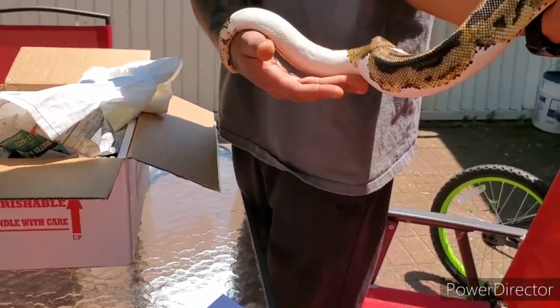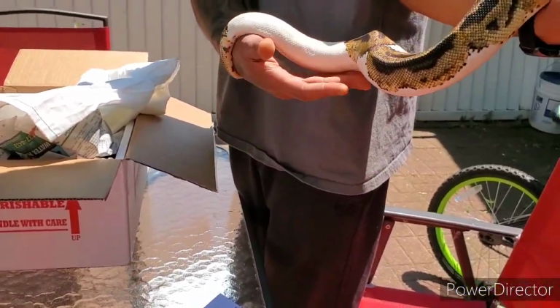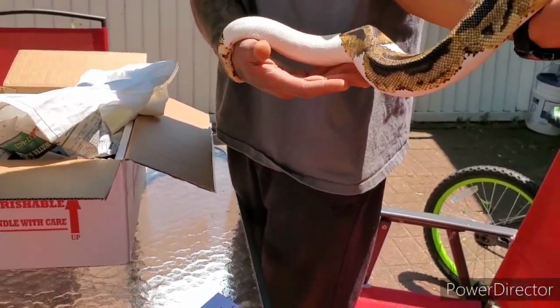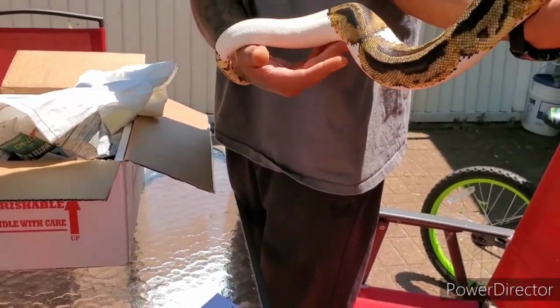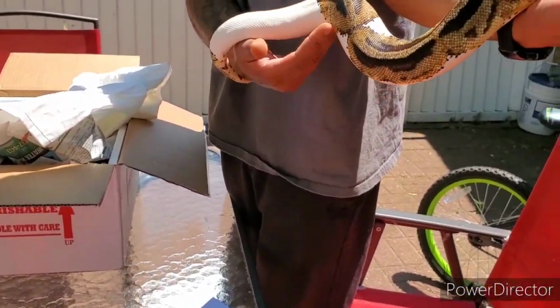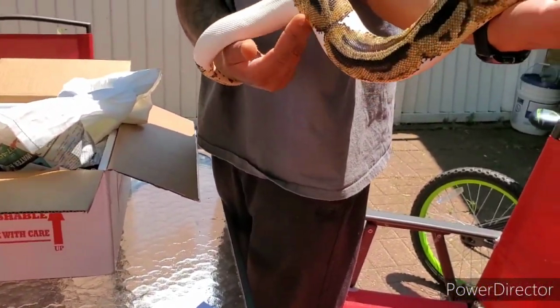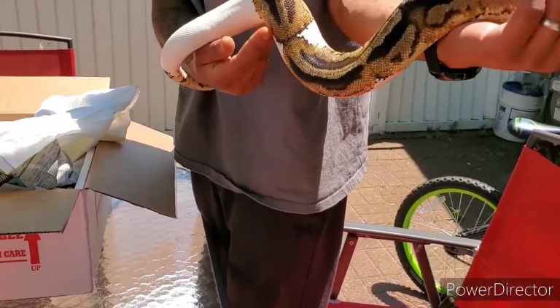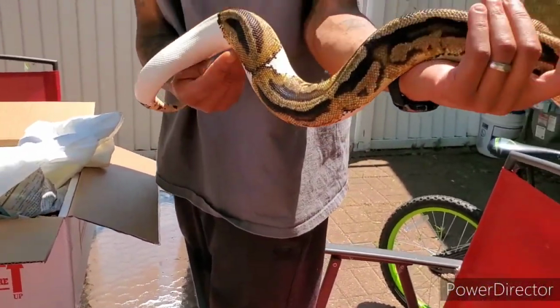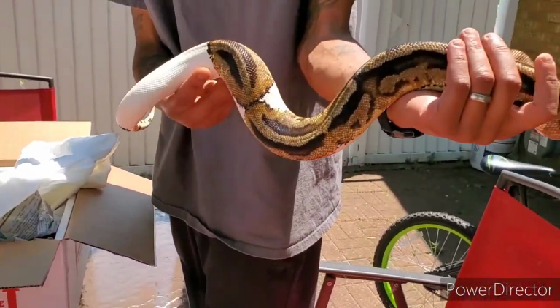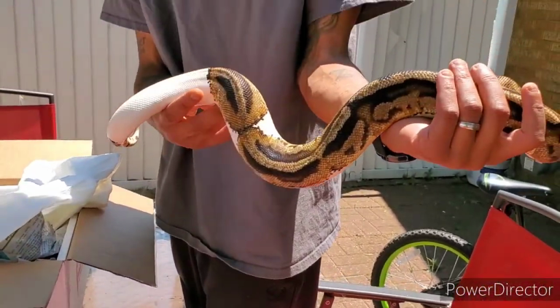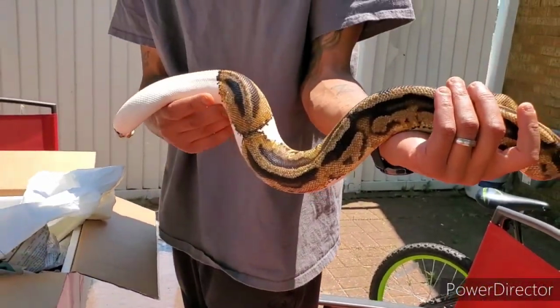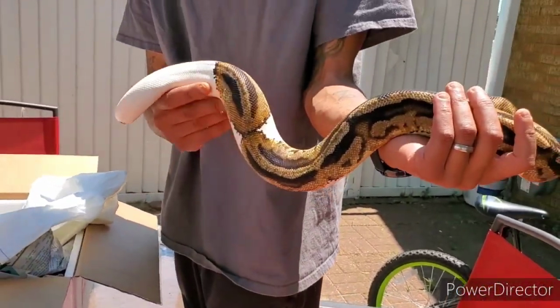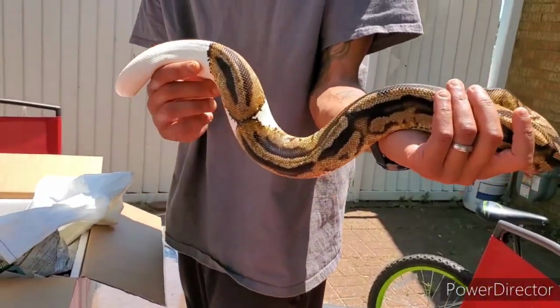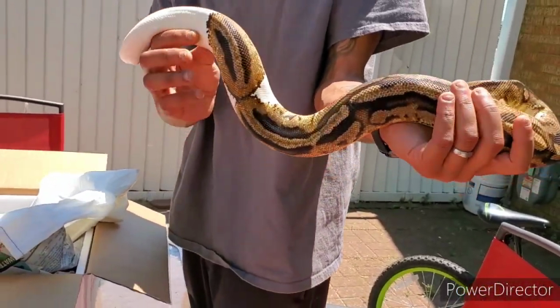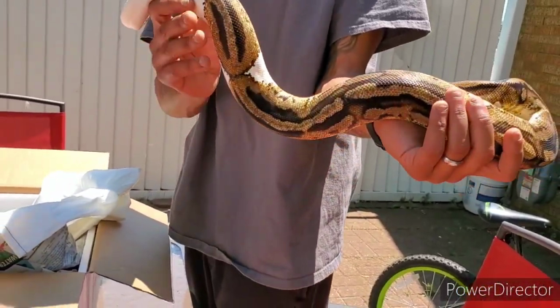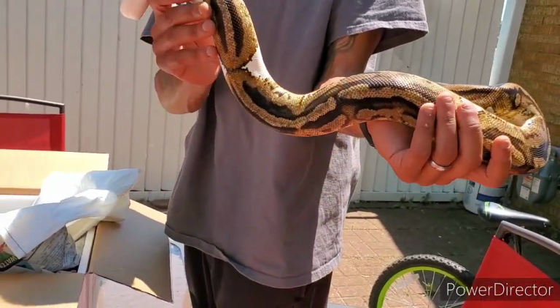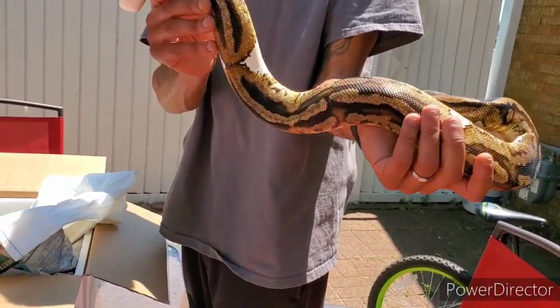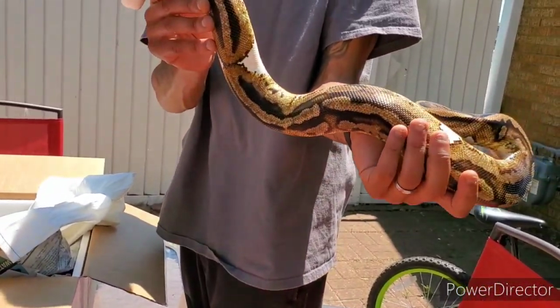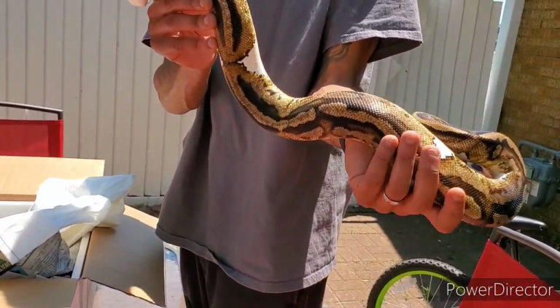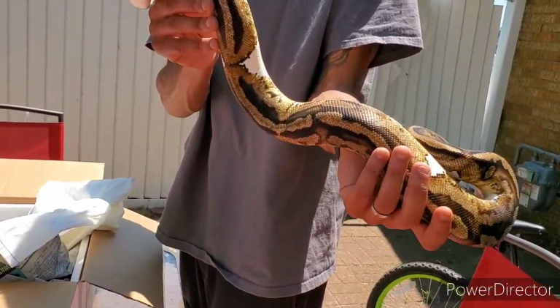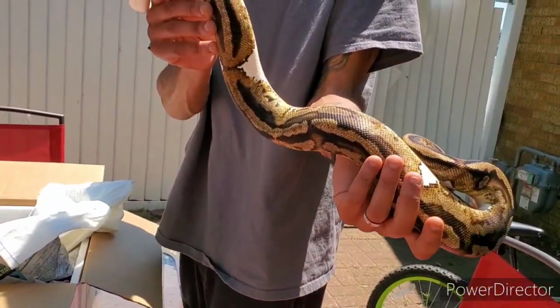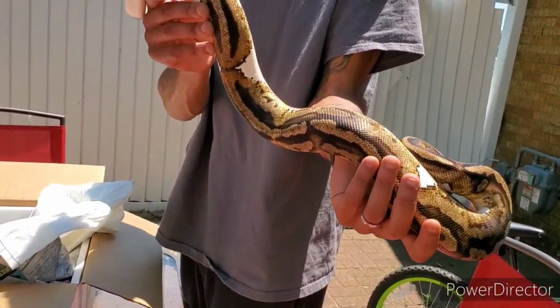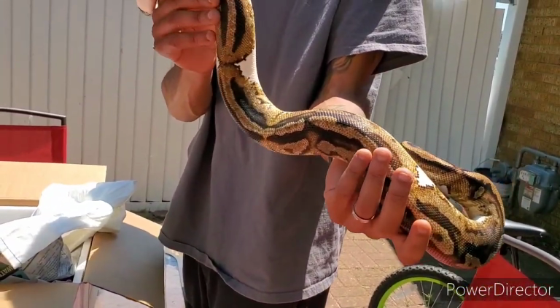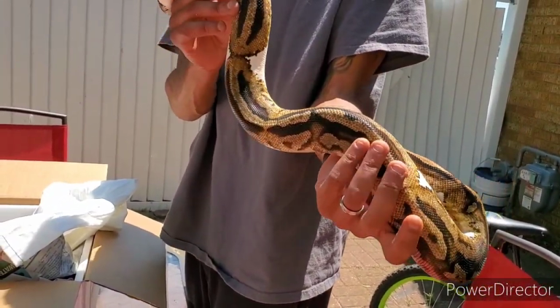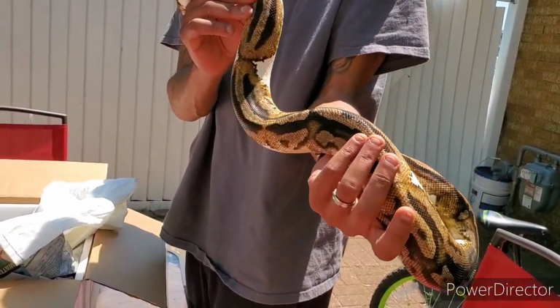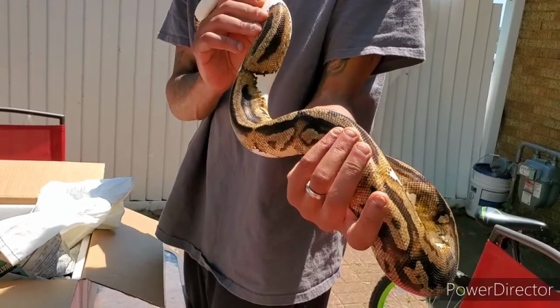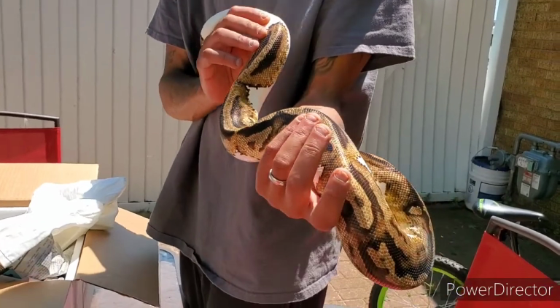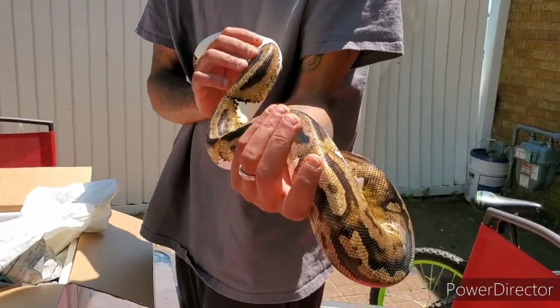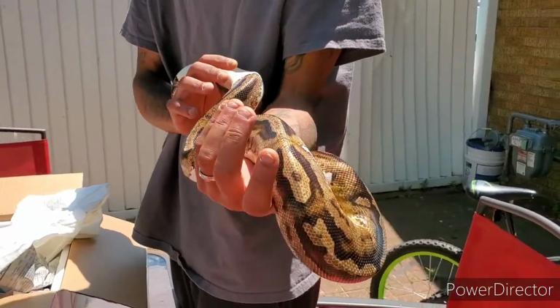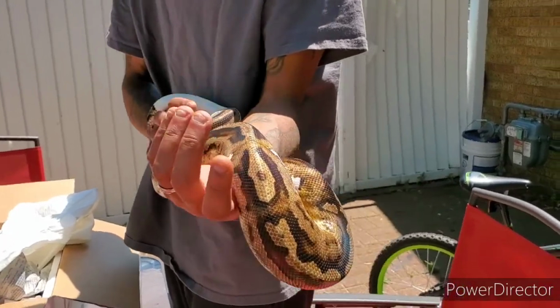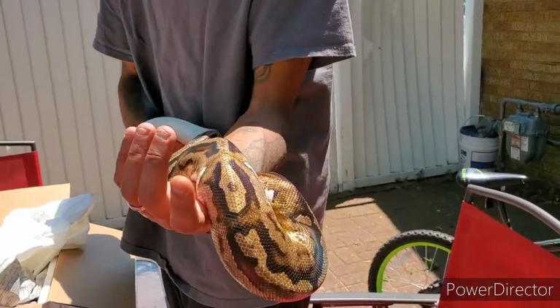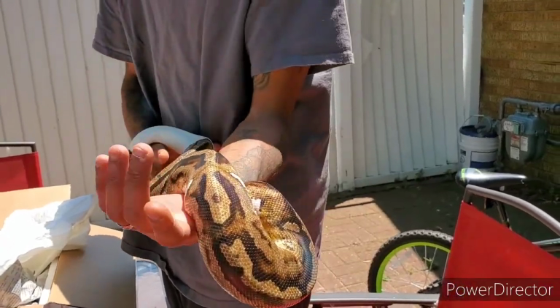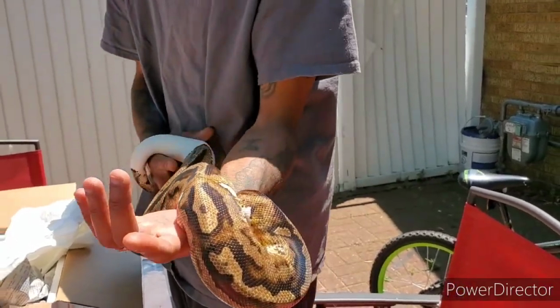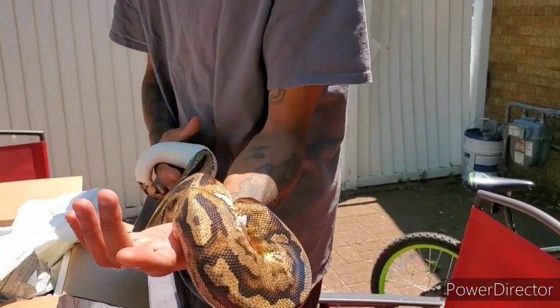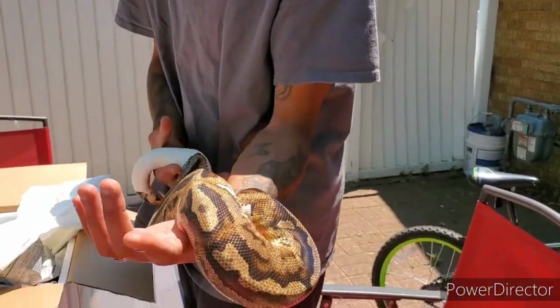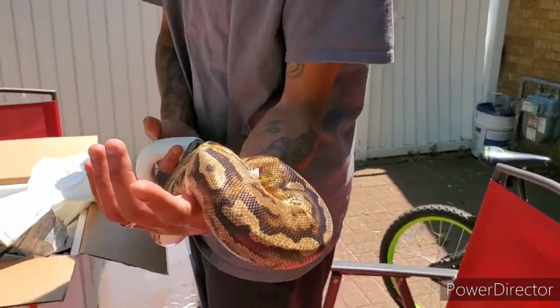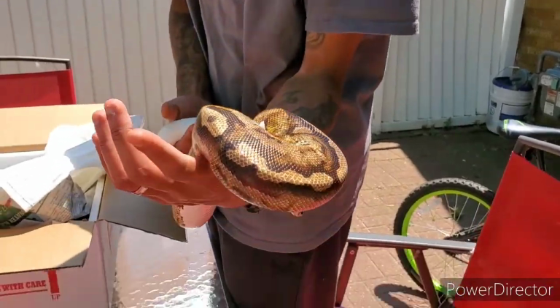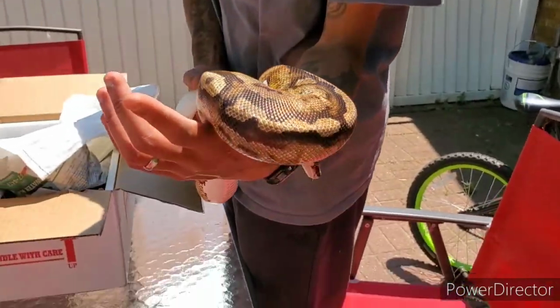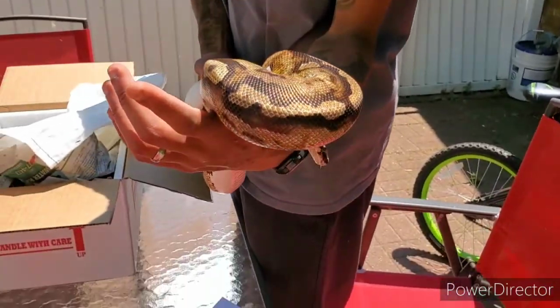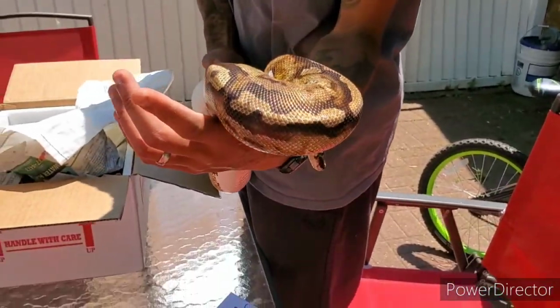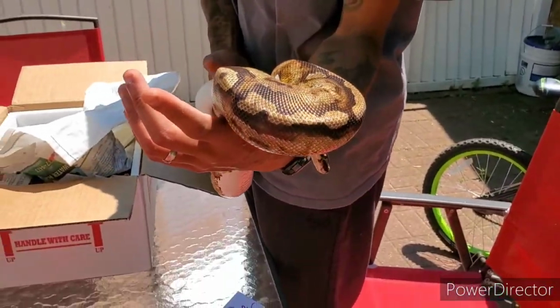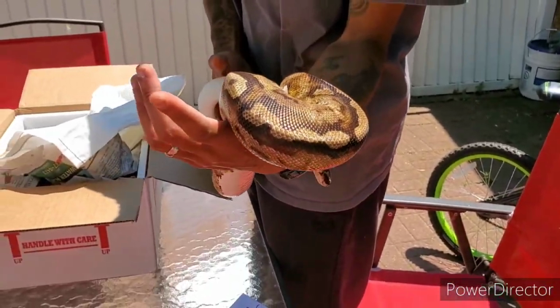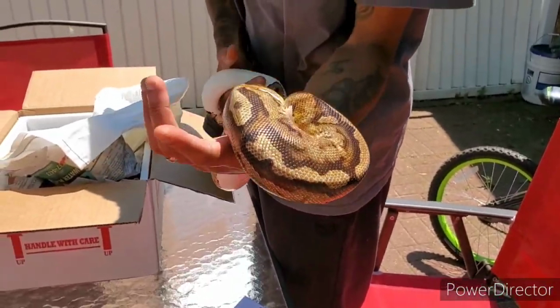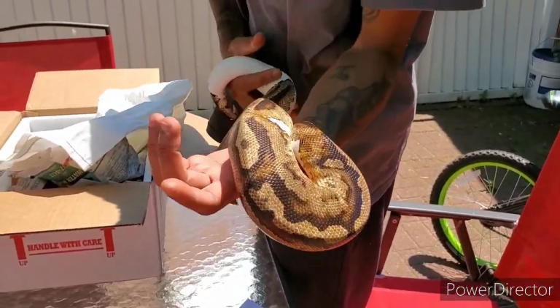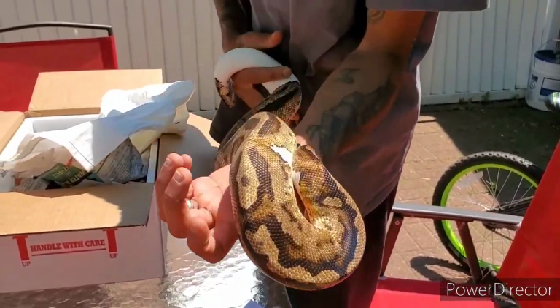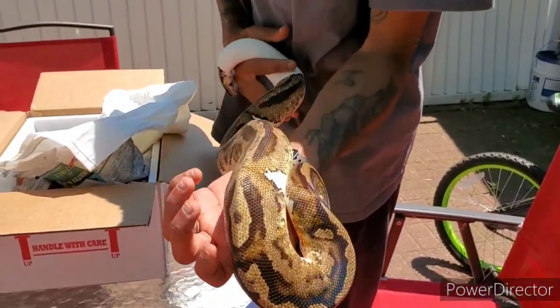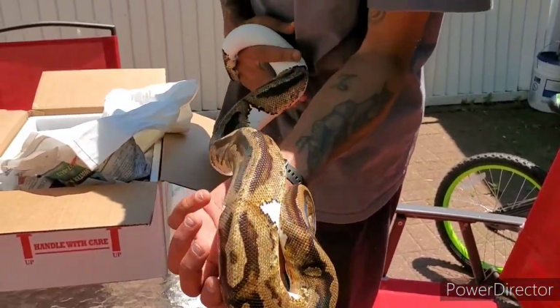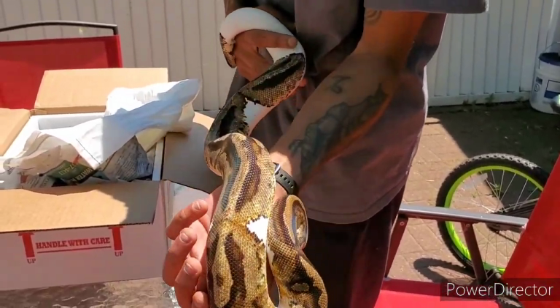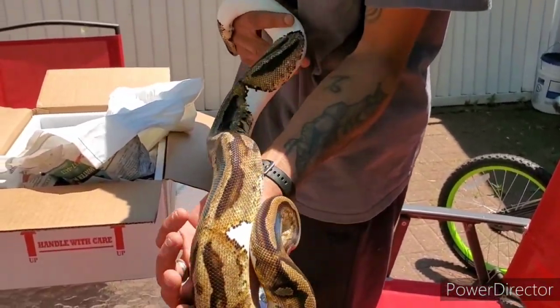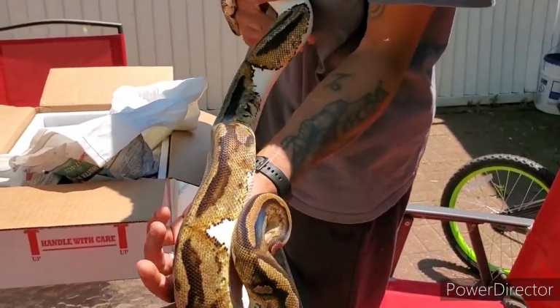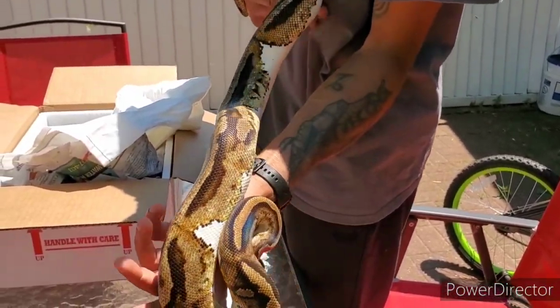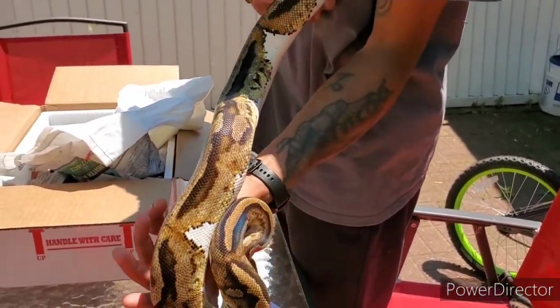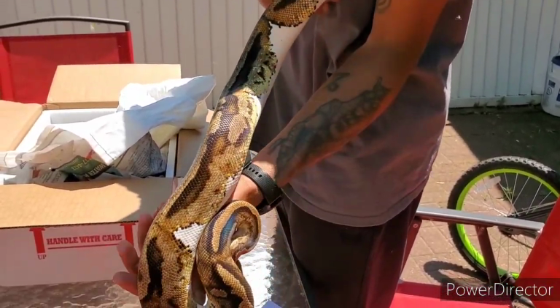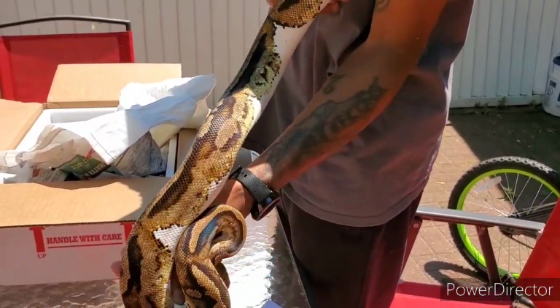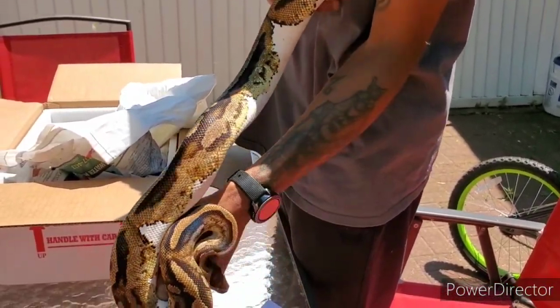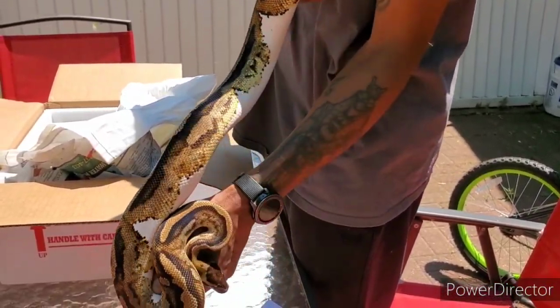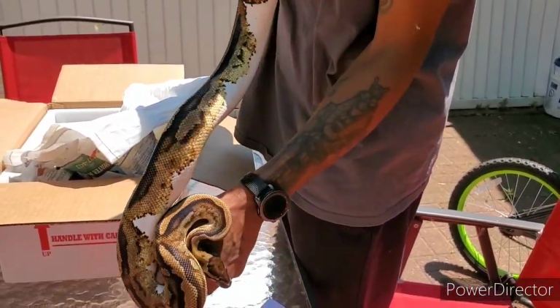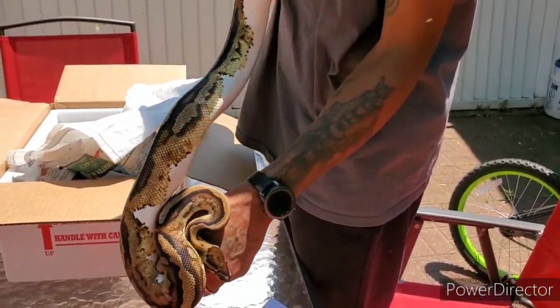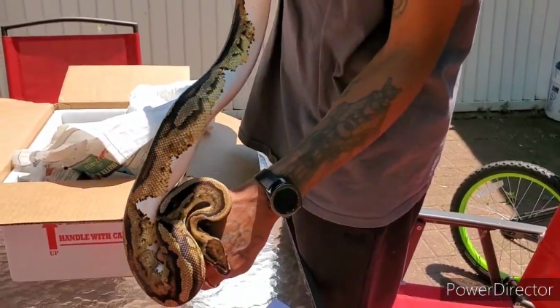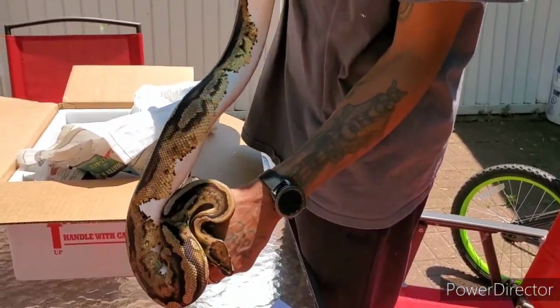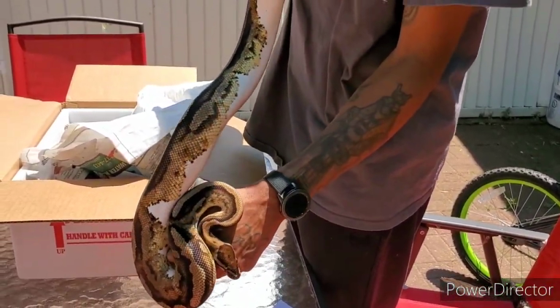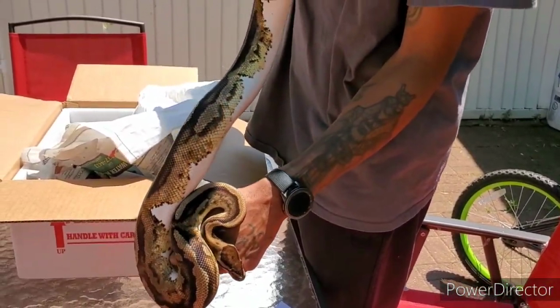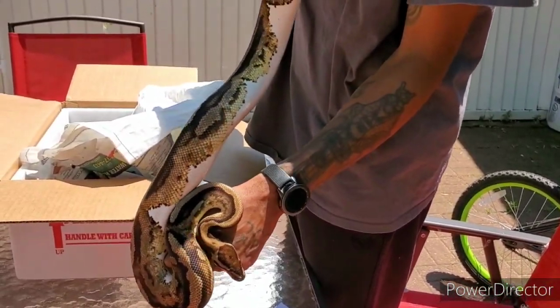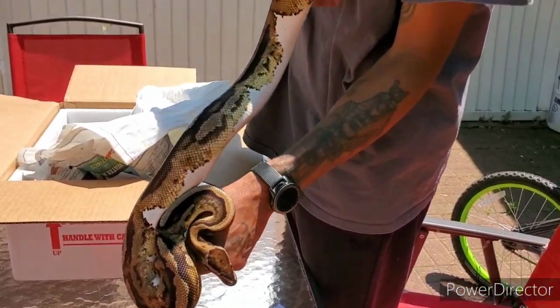He'll be going to a few females I got to make some hatchlings, and then I got a couple of females that I want to prove out.